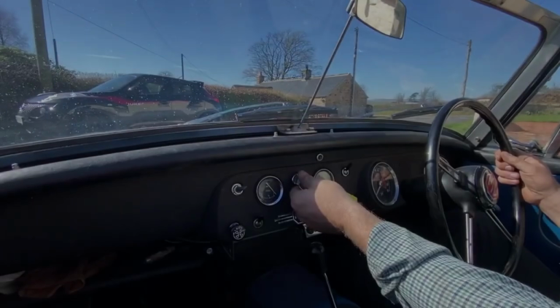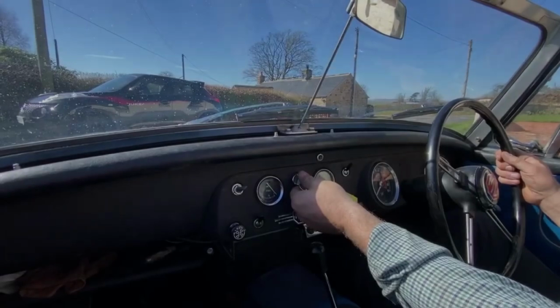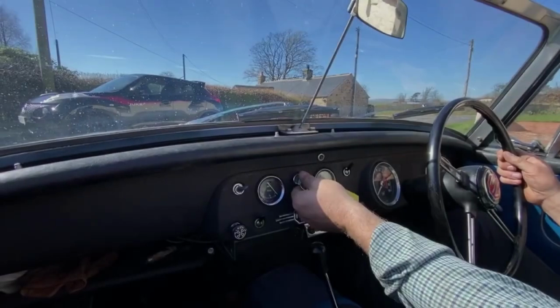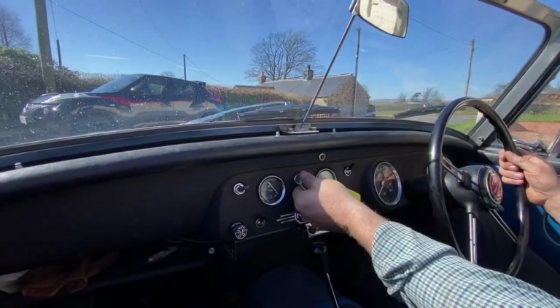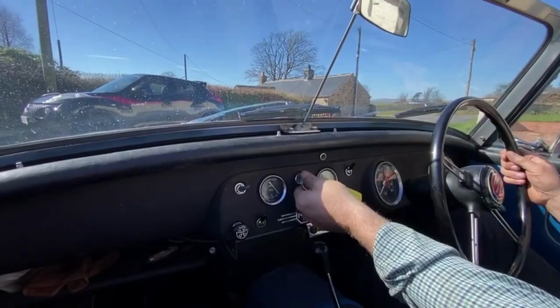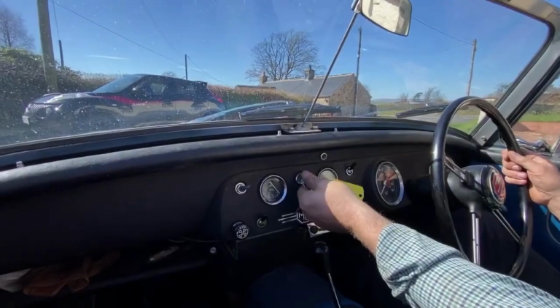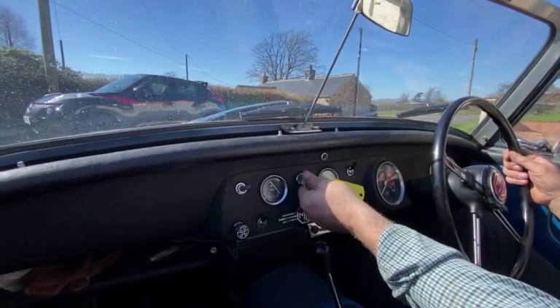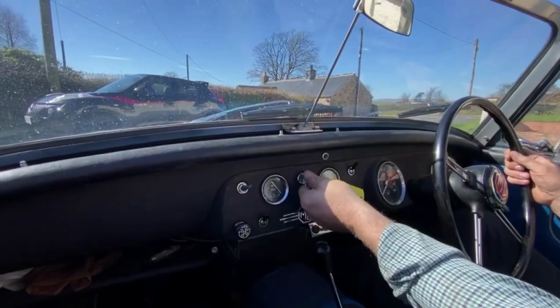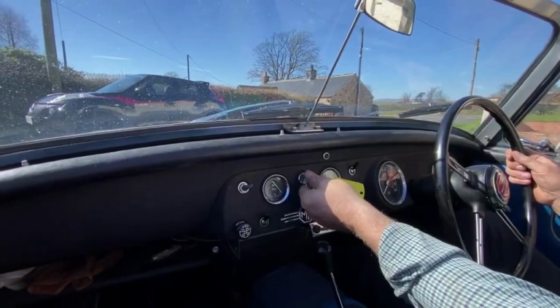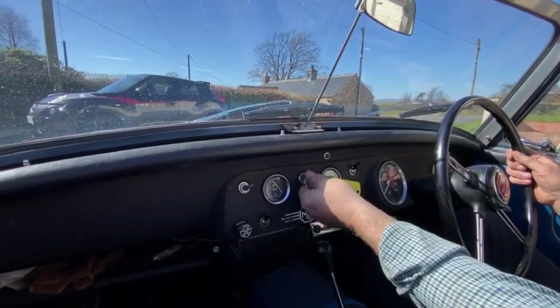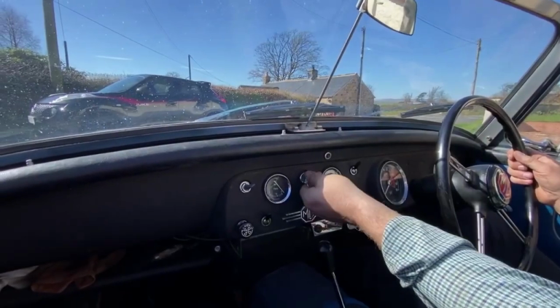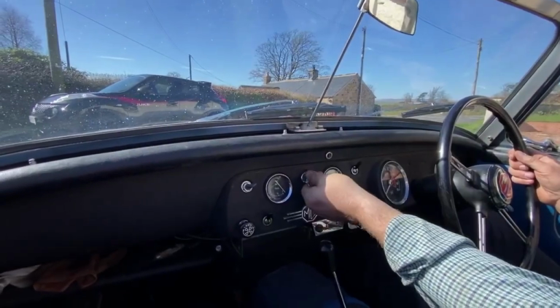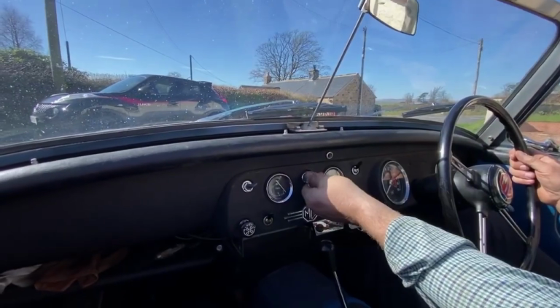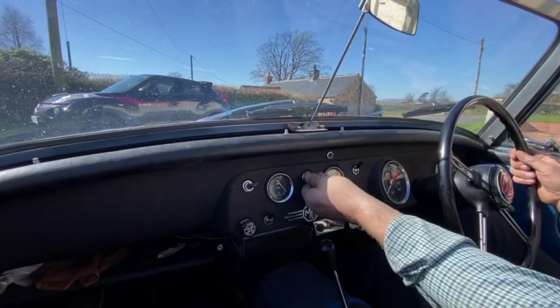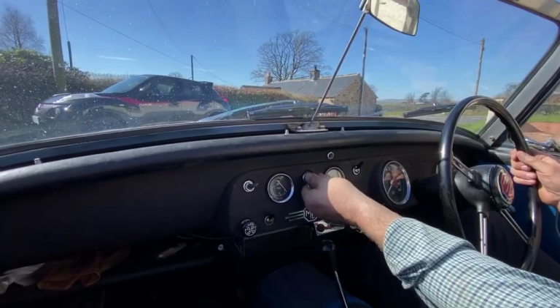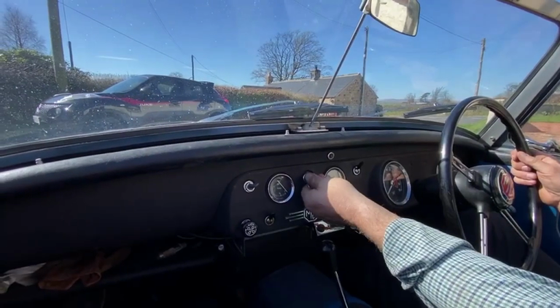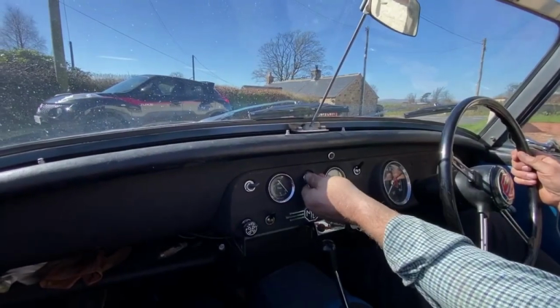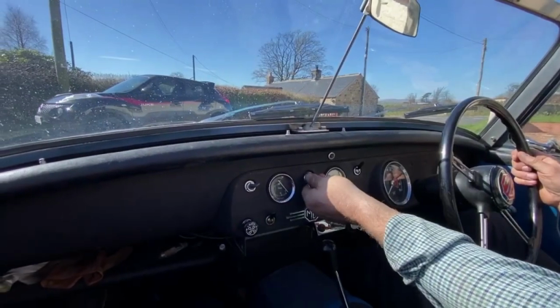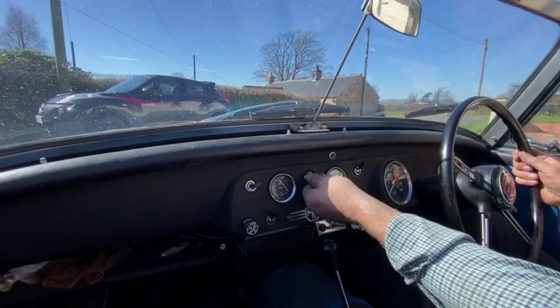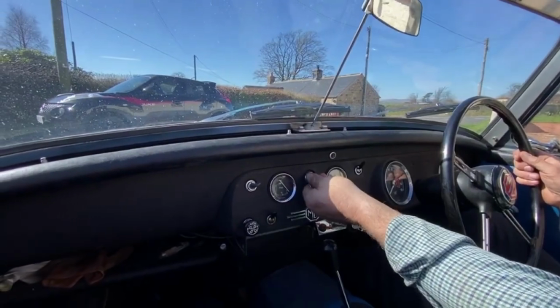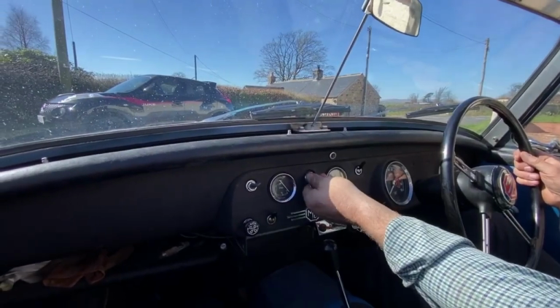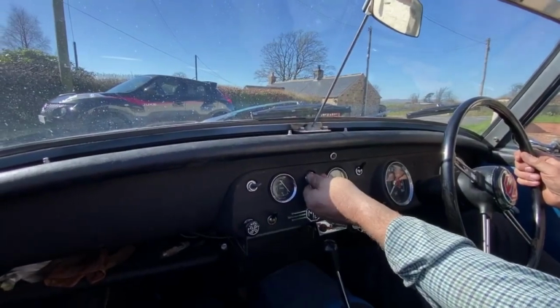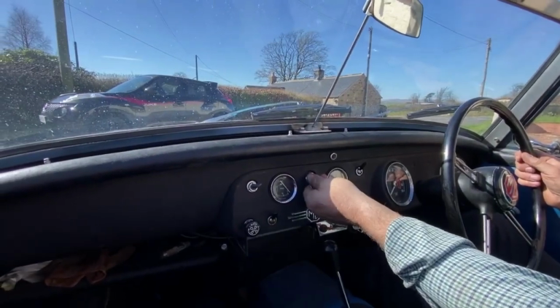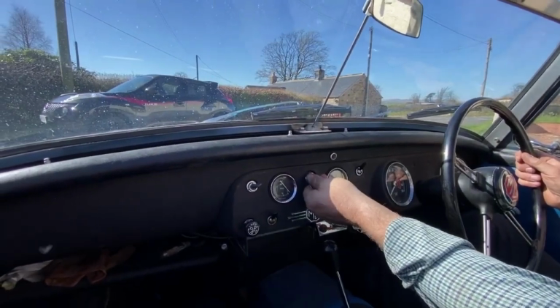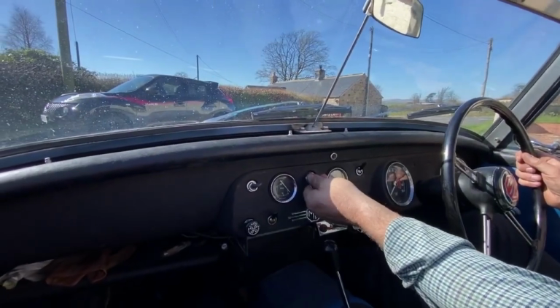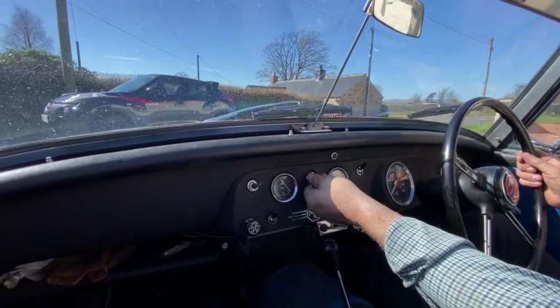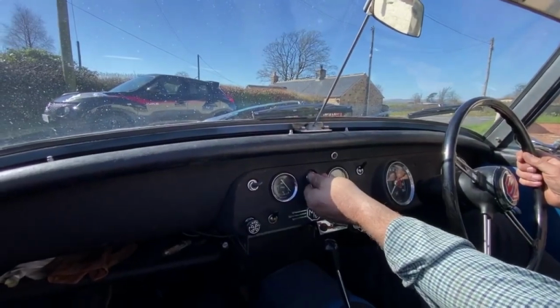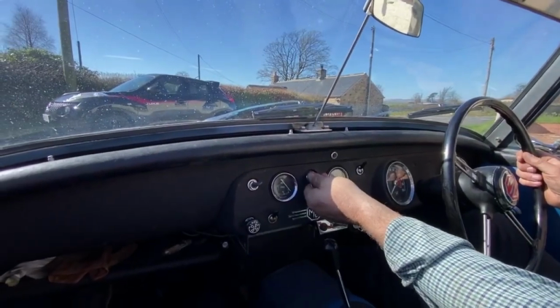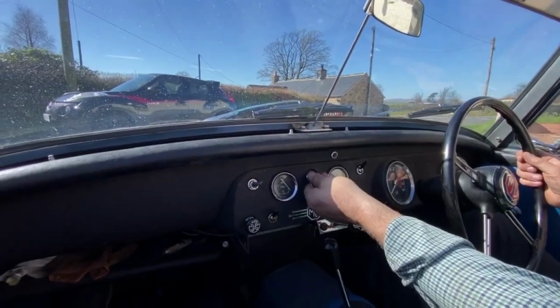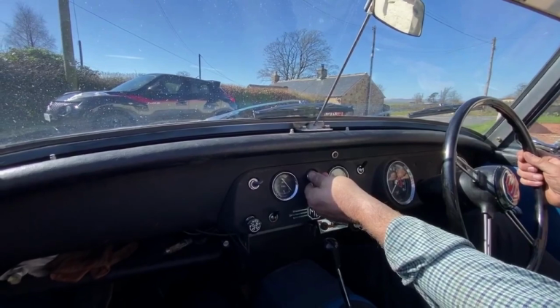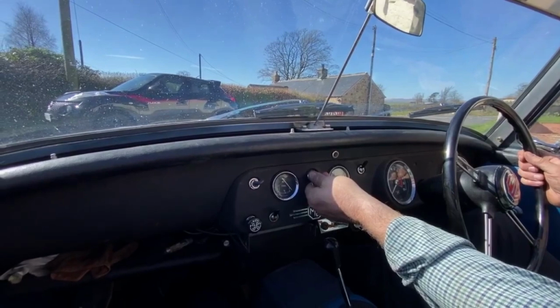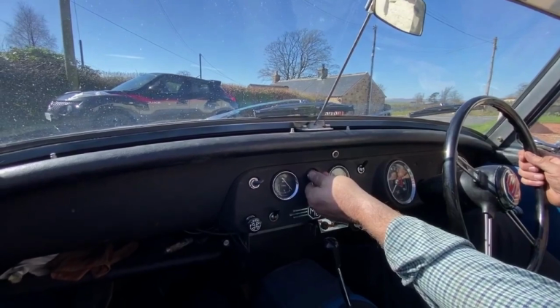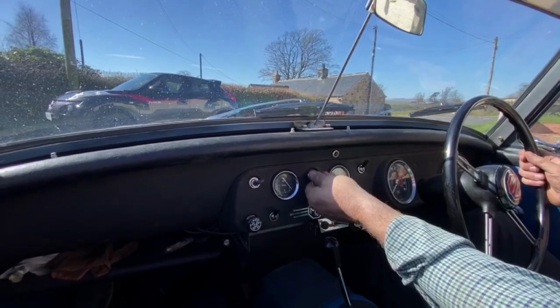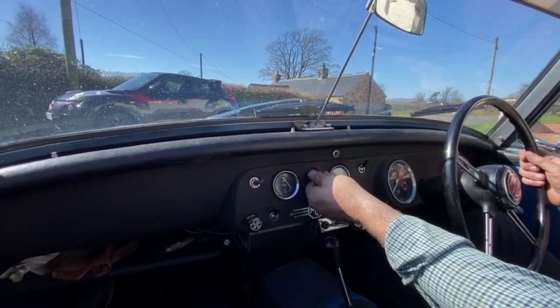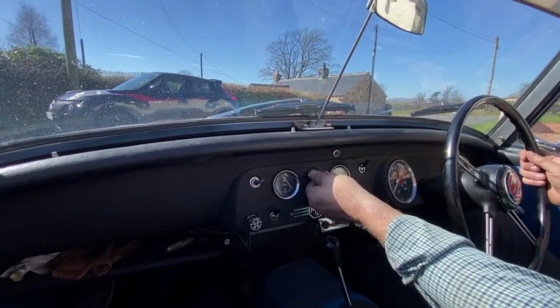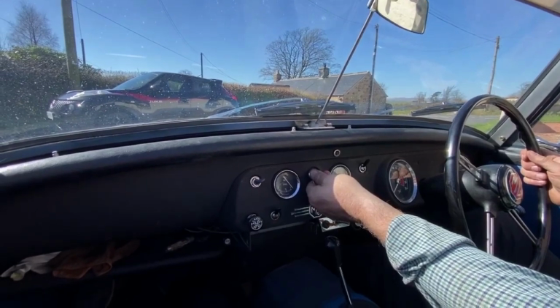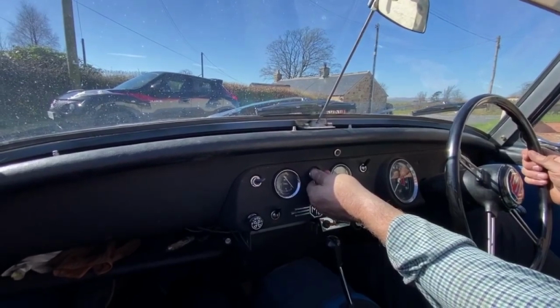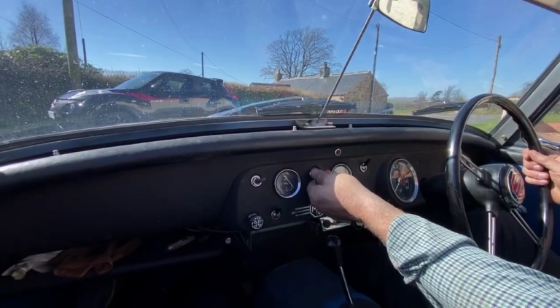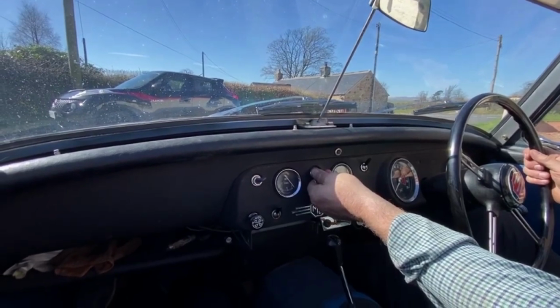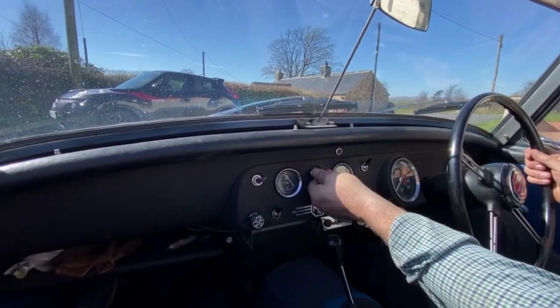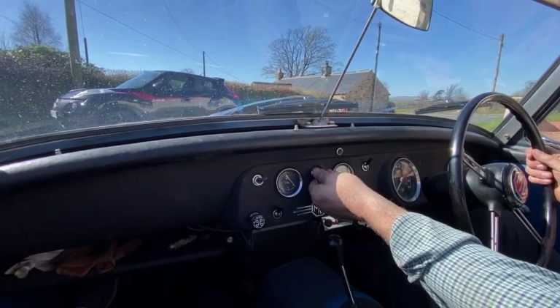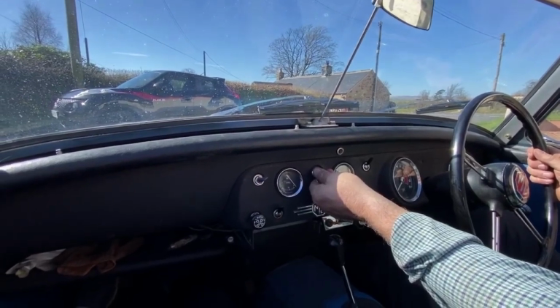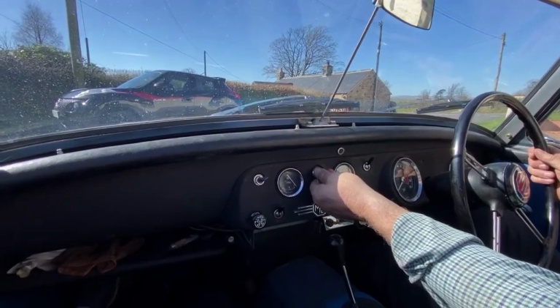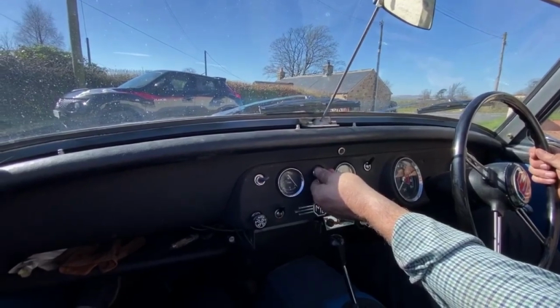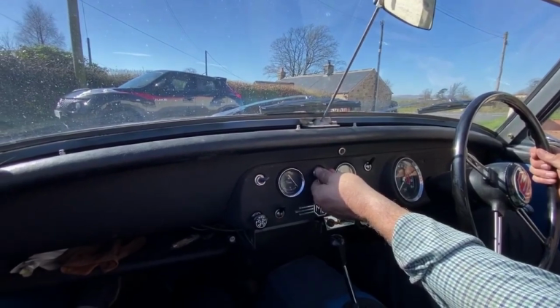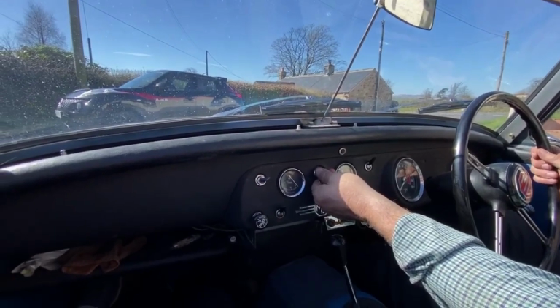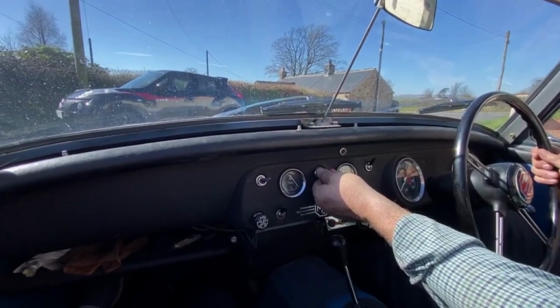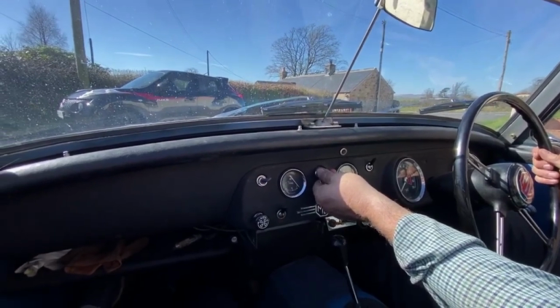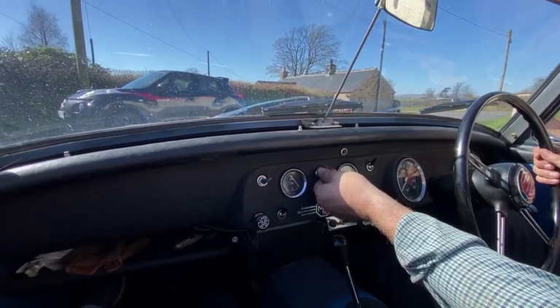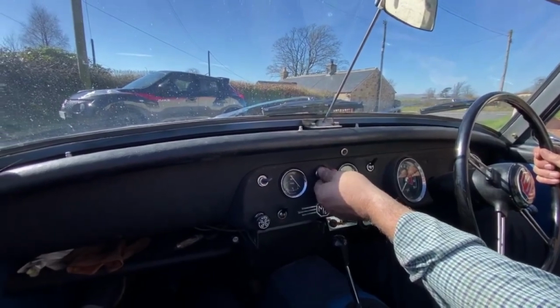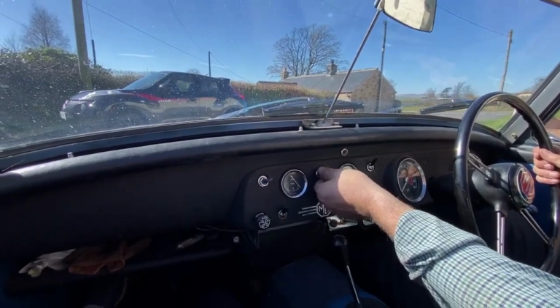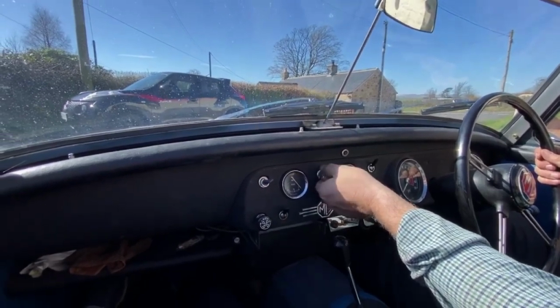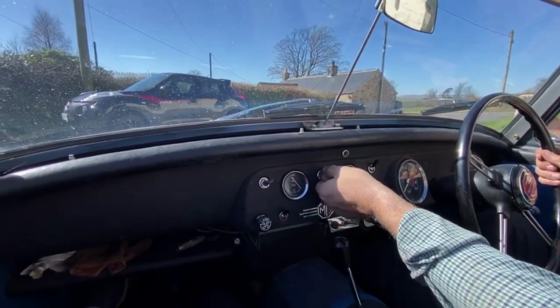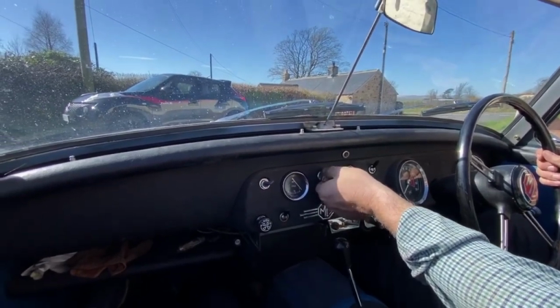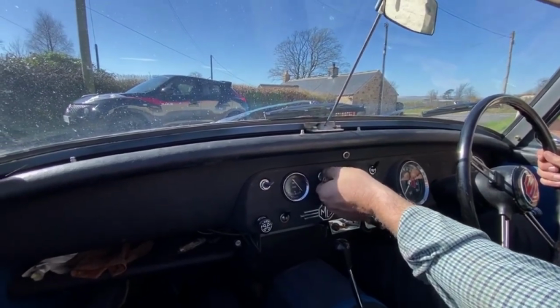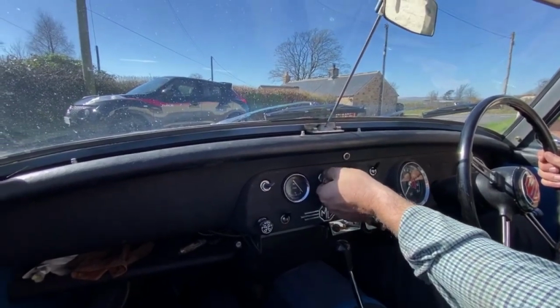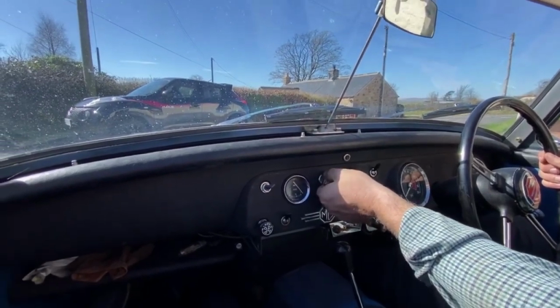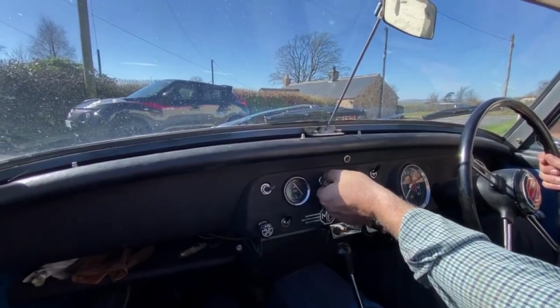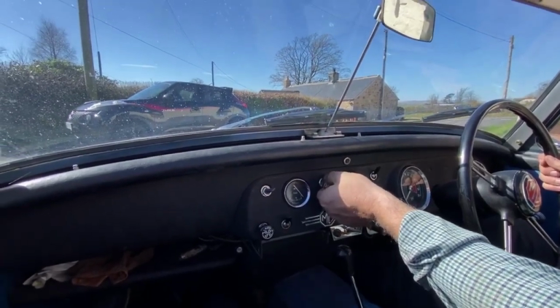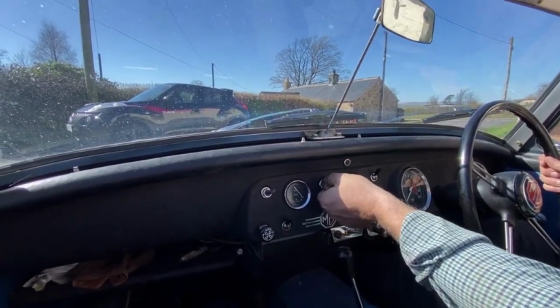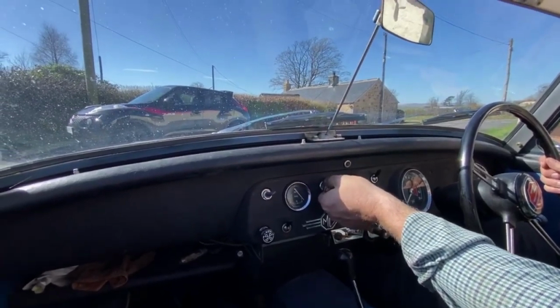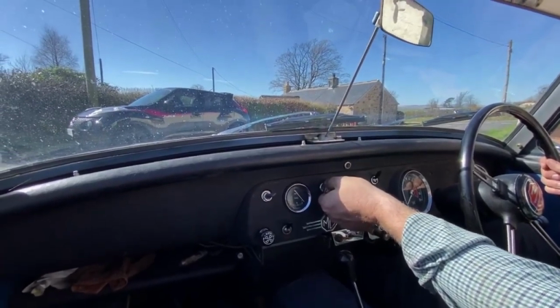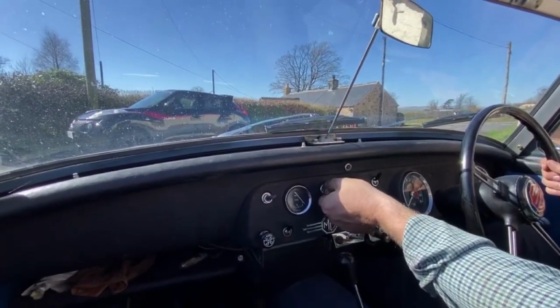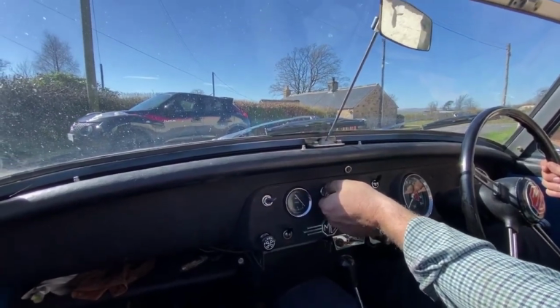This is our second installment of open-top motoring in classic cars. This afternoon we're in a little MG Midget — let's go have some fun.